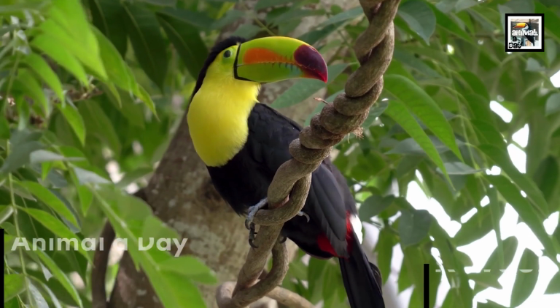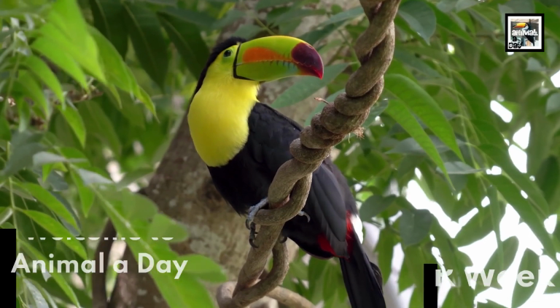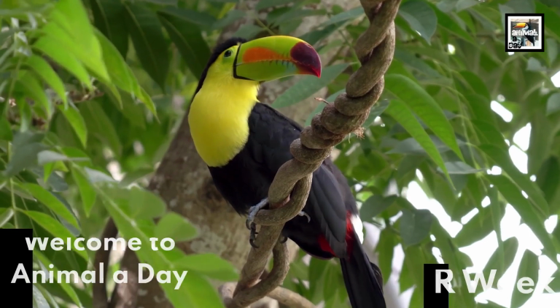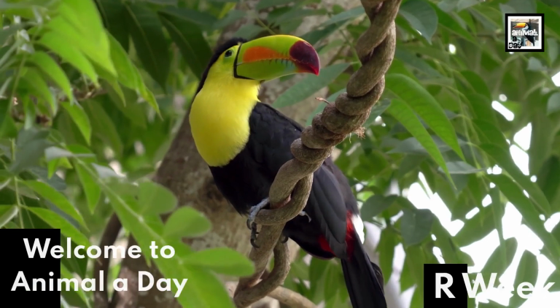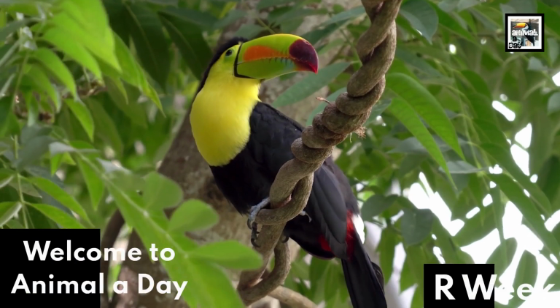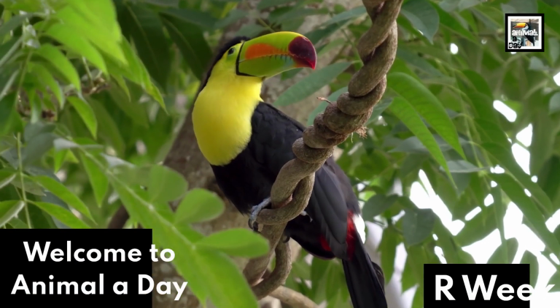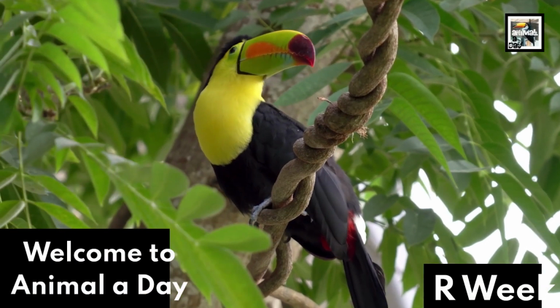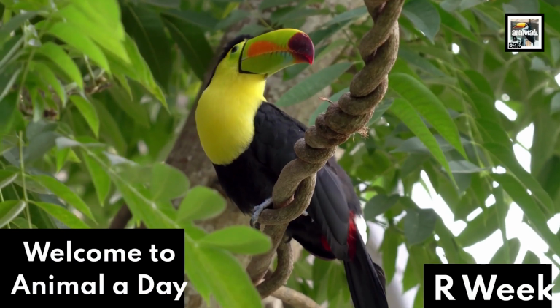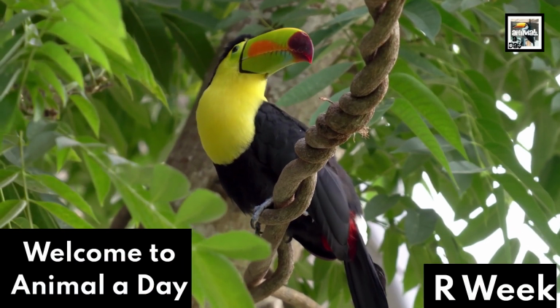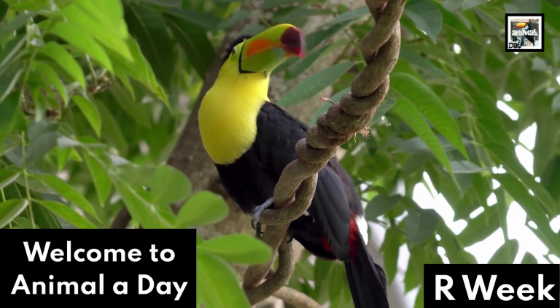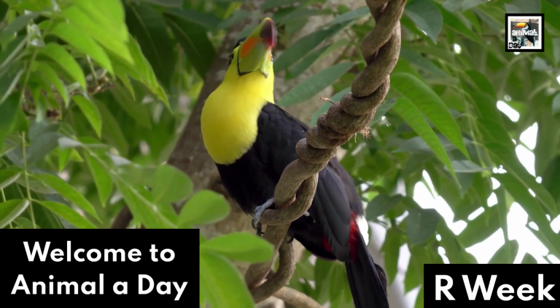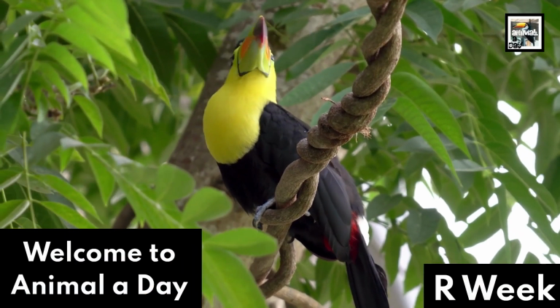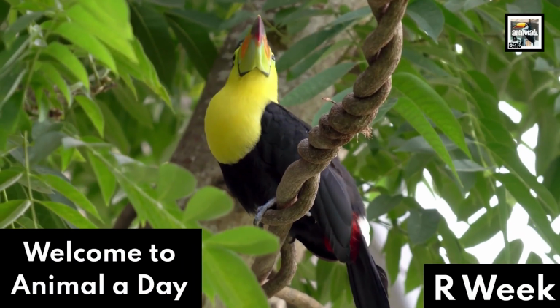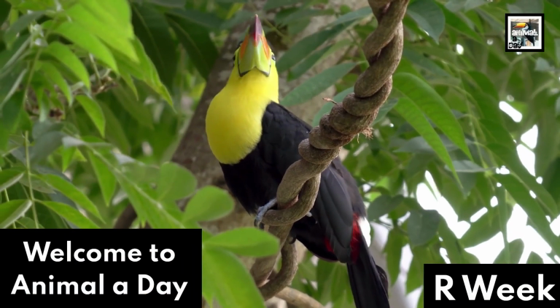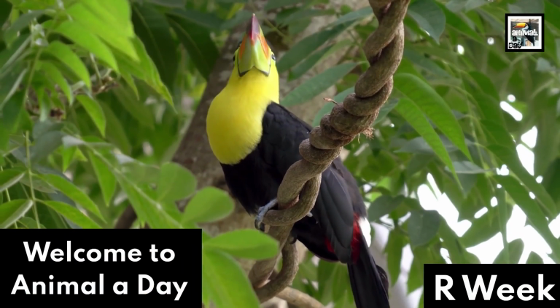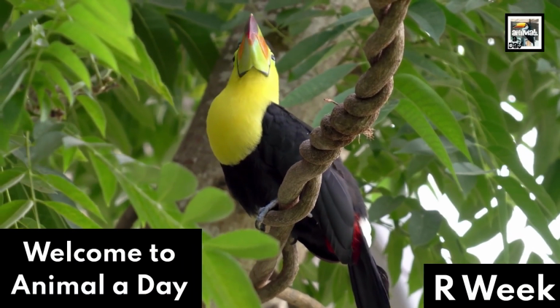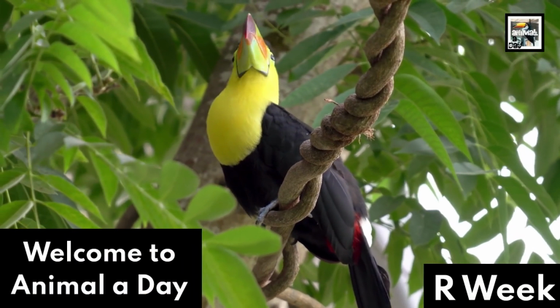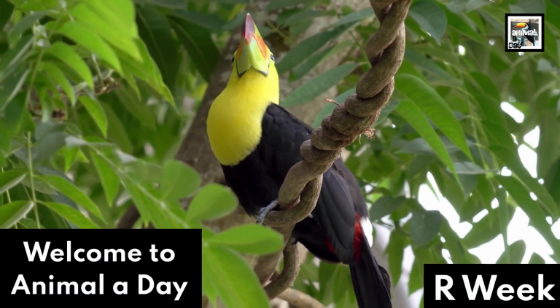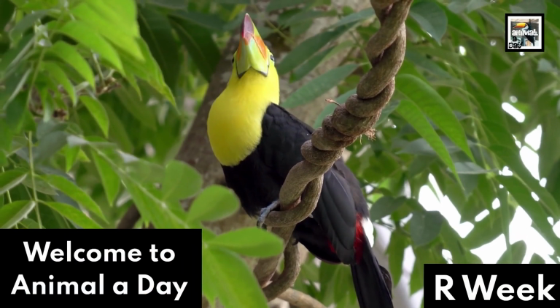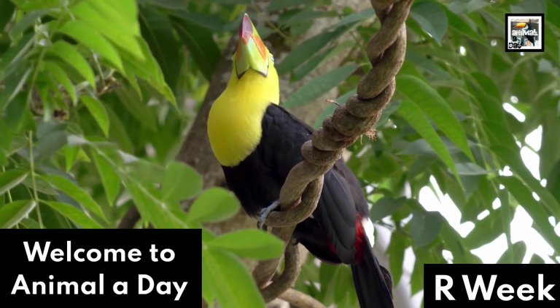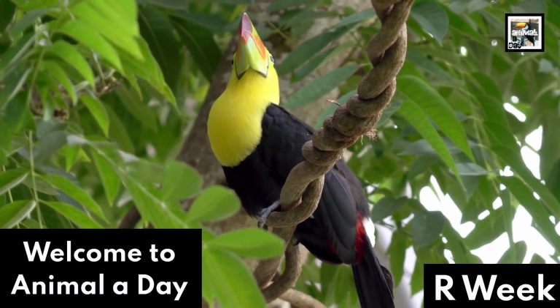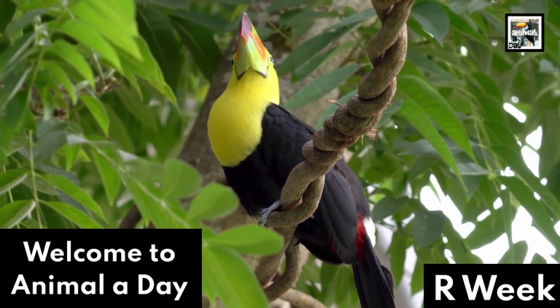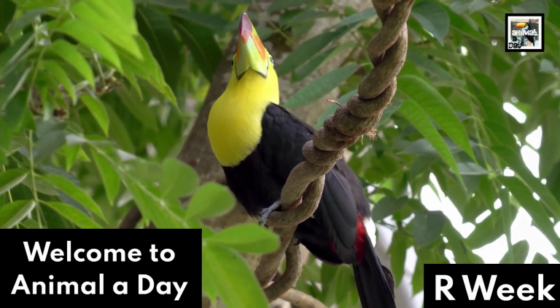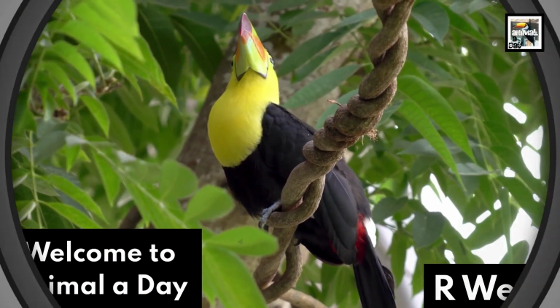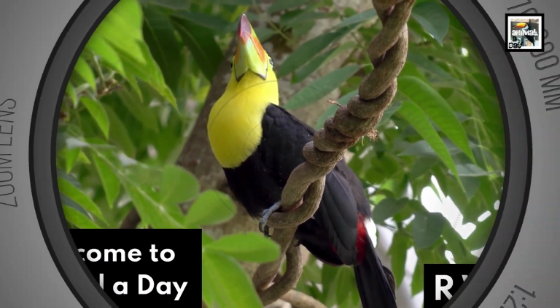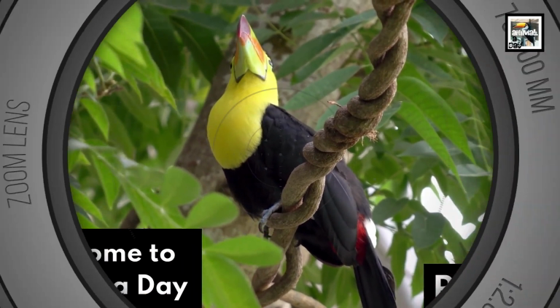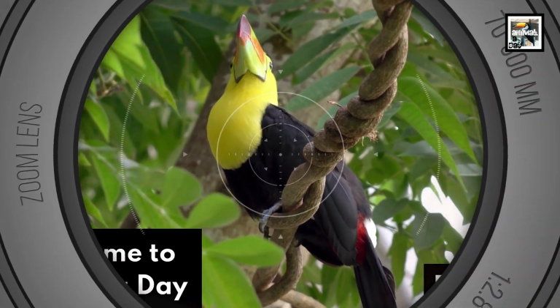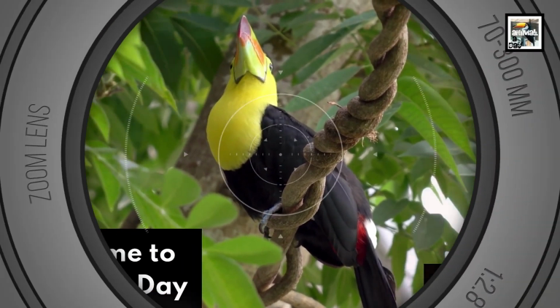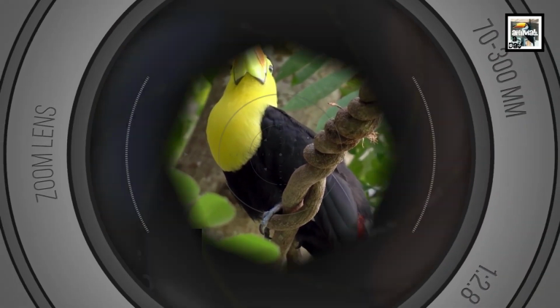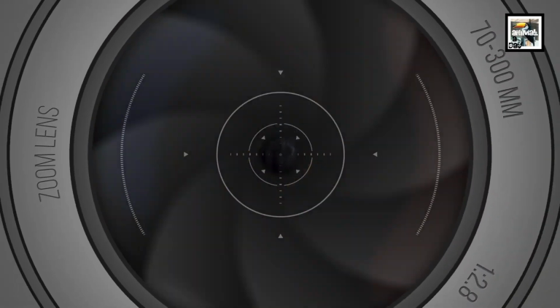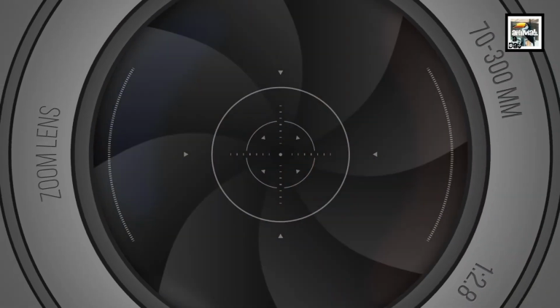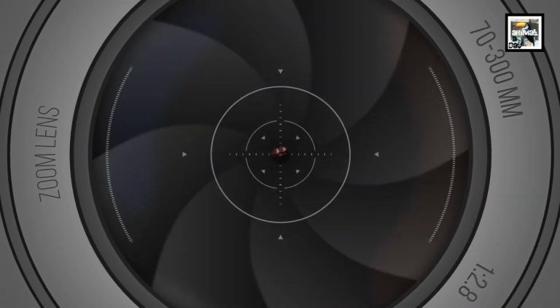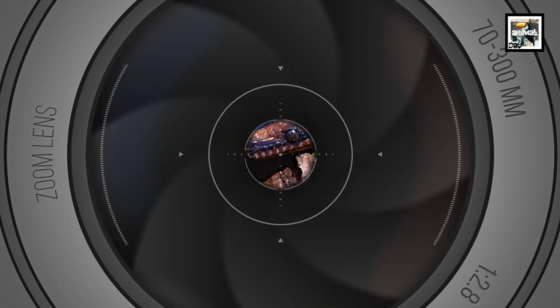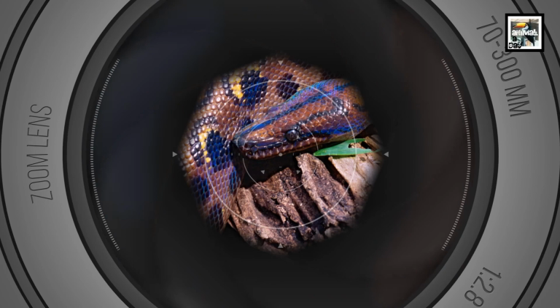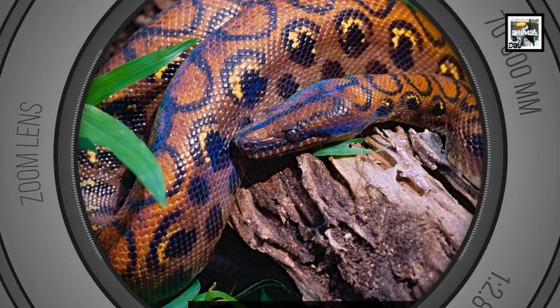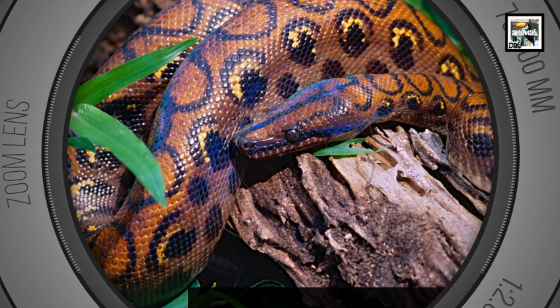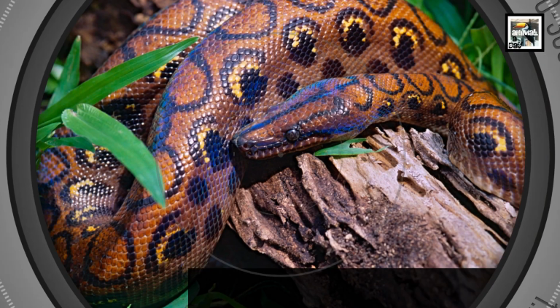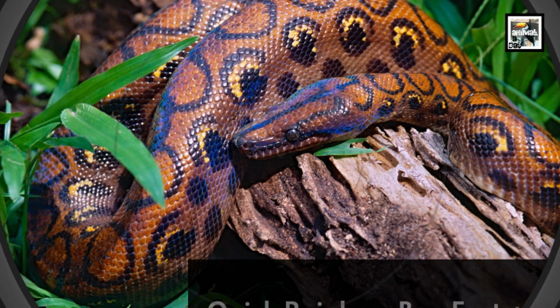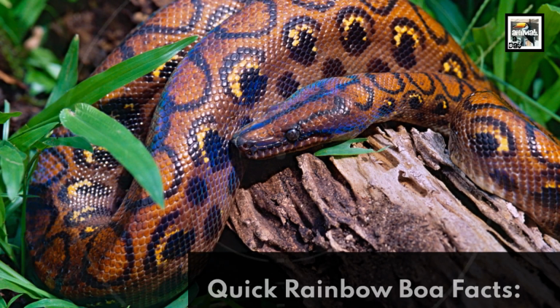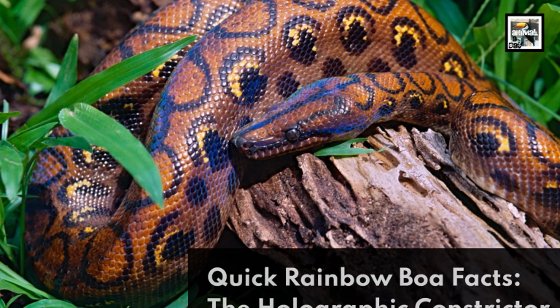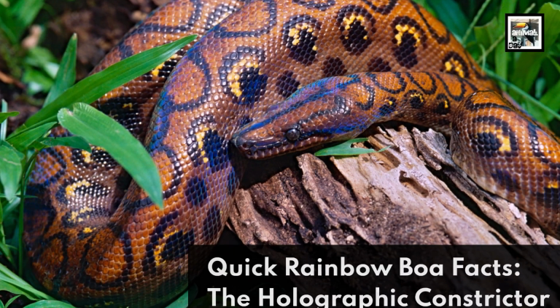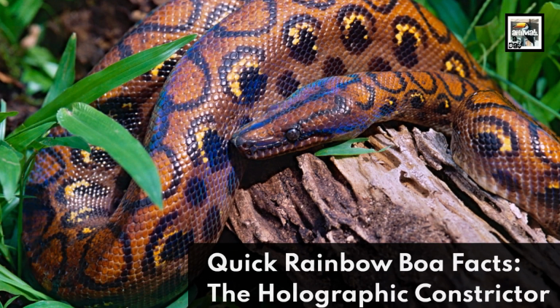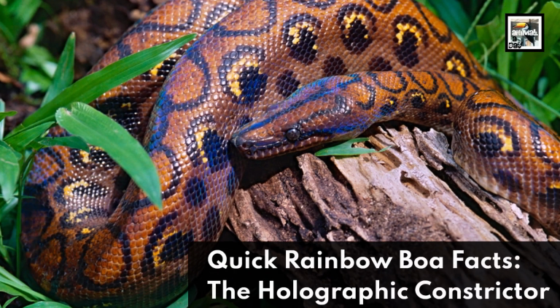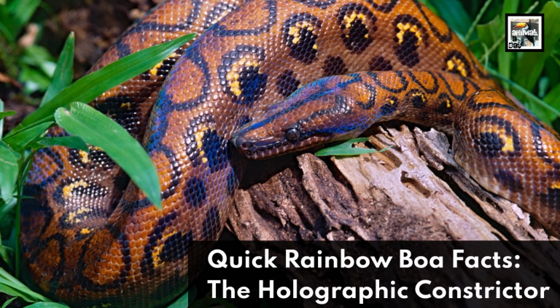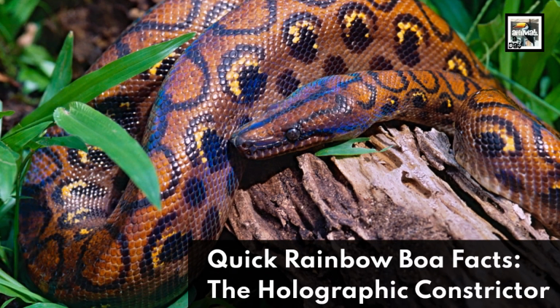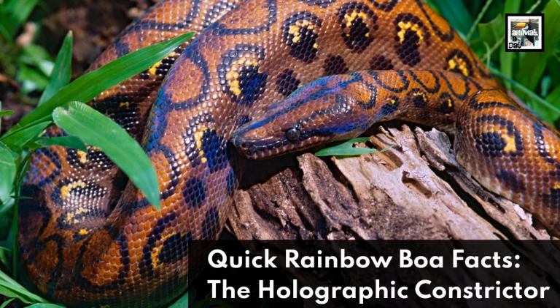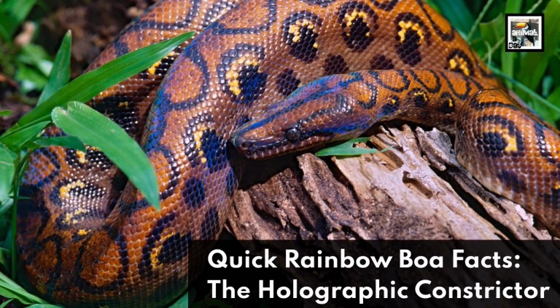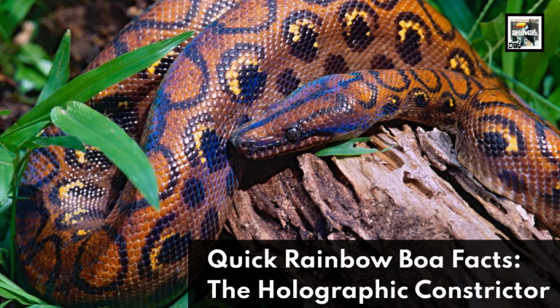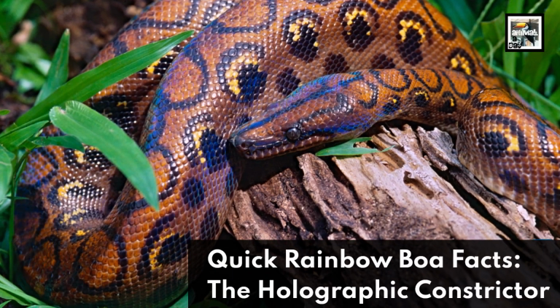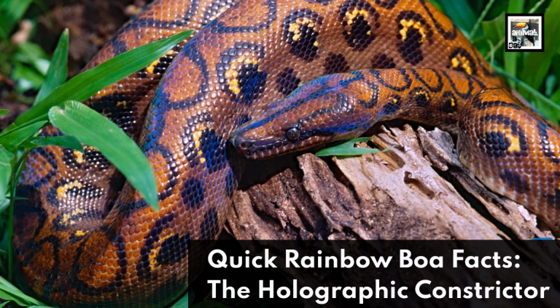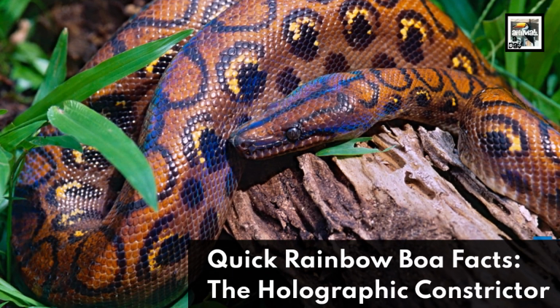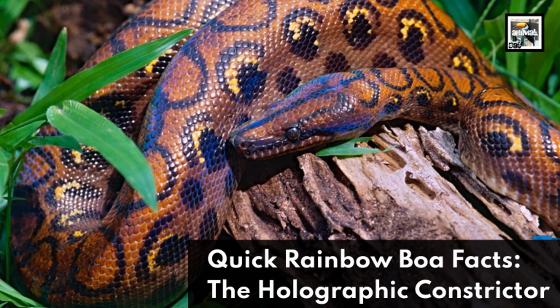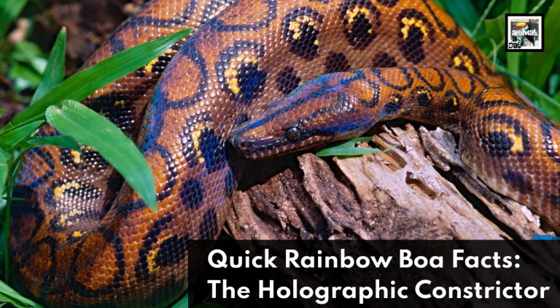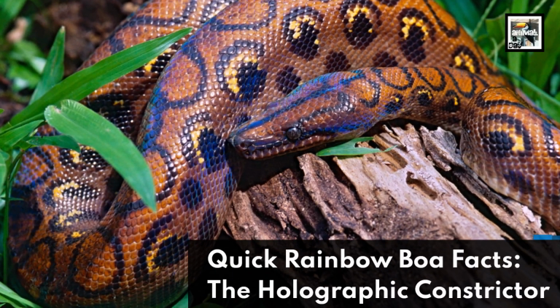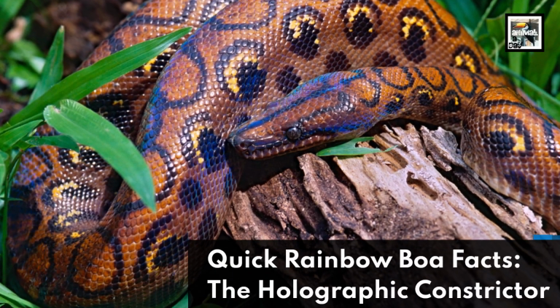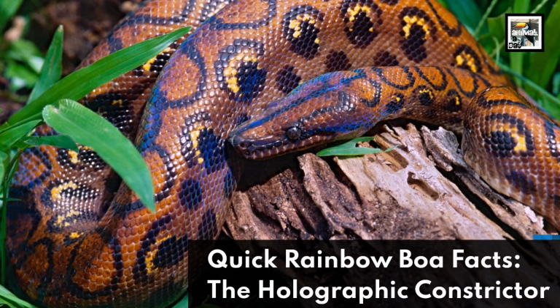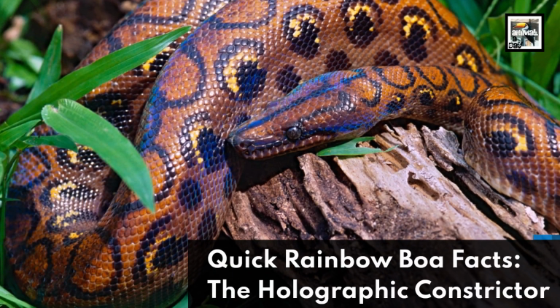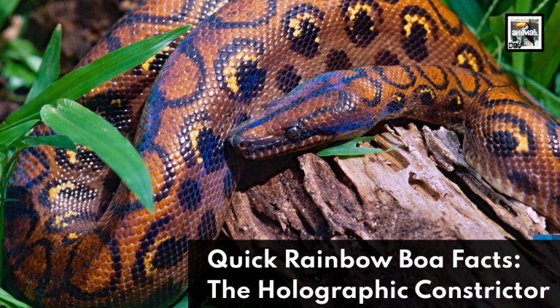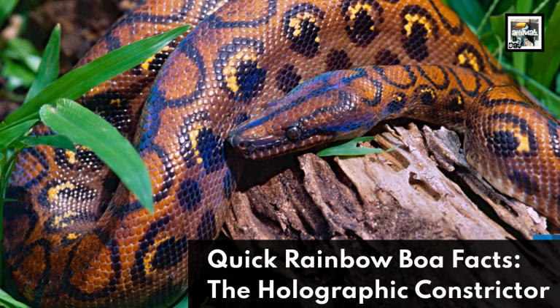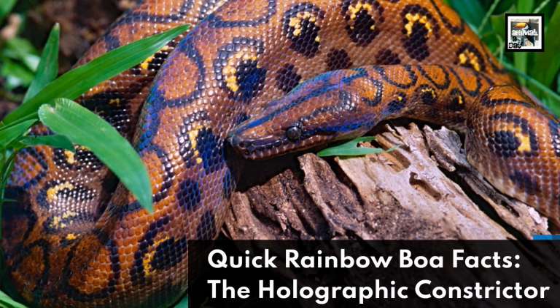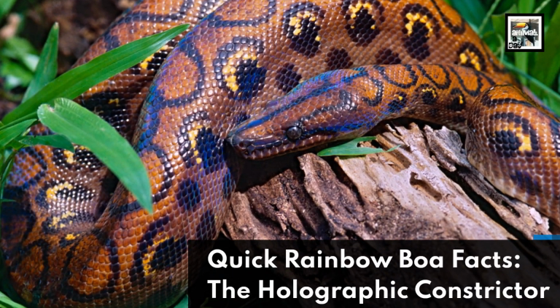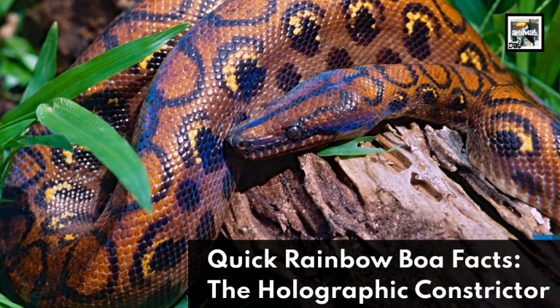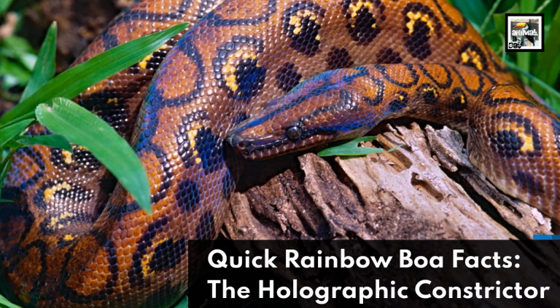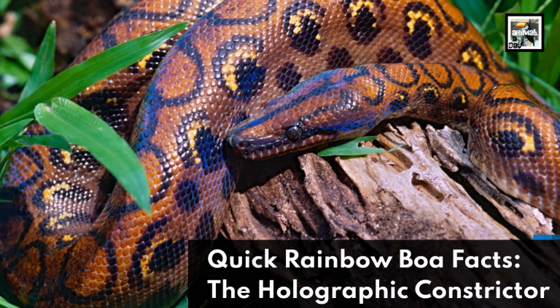Welcome to Animal A Day. This week: 10 Rainbow Boa Facts – The Holographic Constrictor.